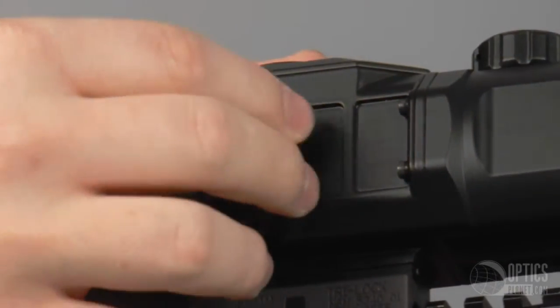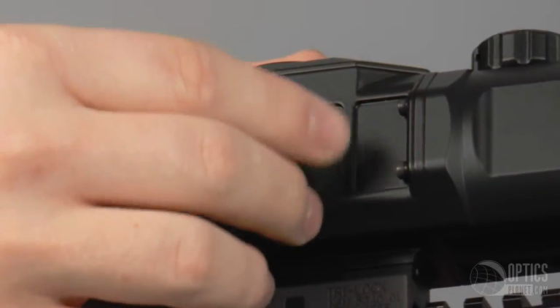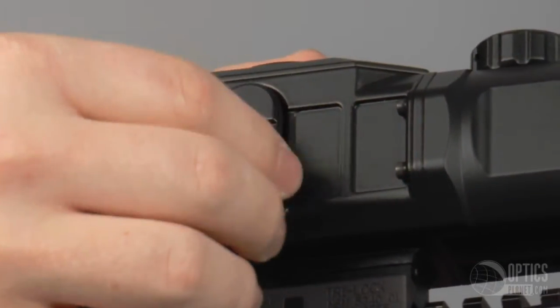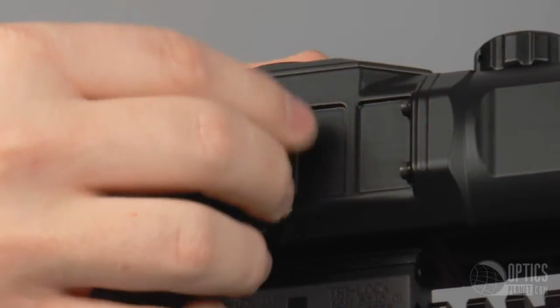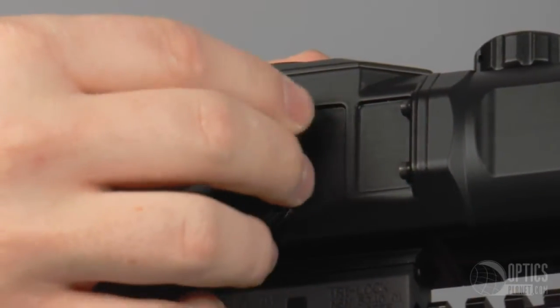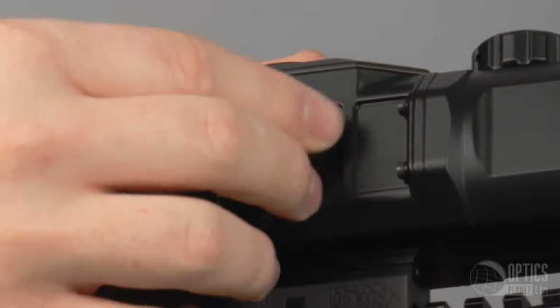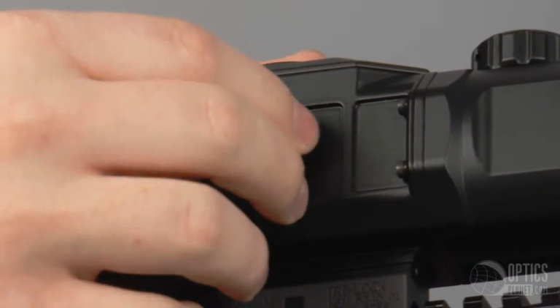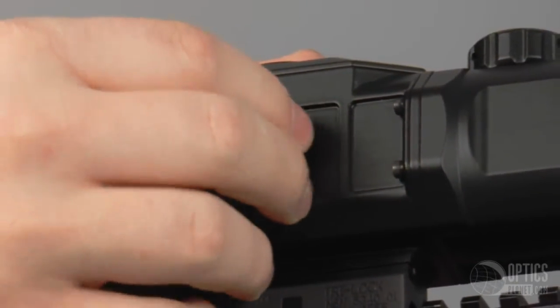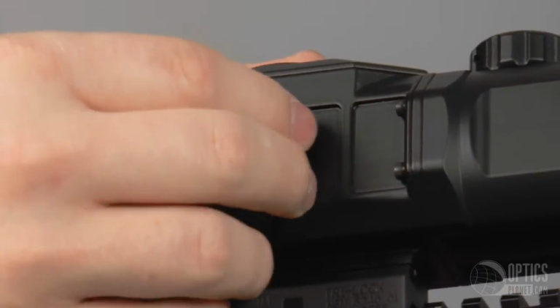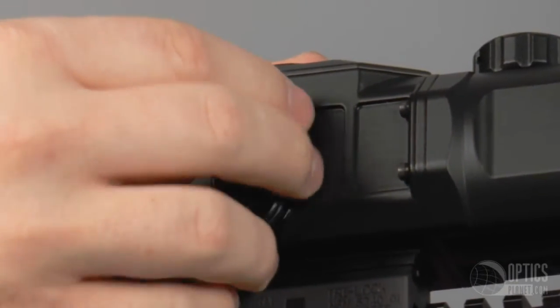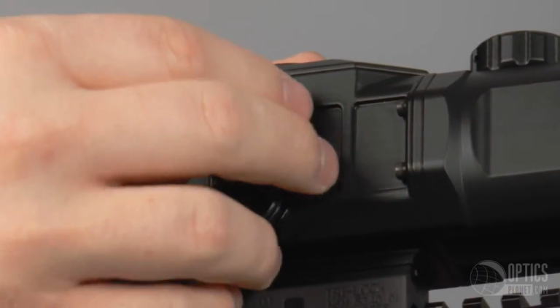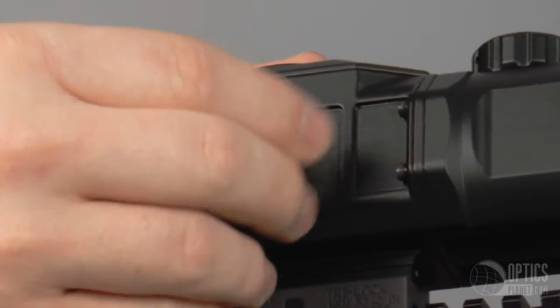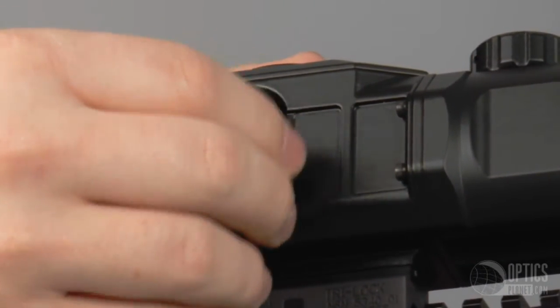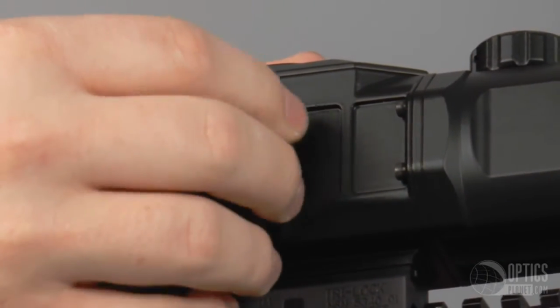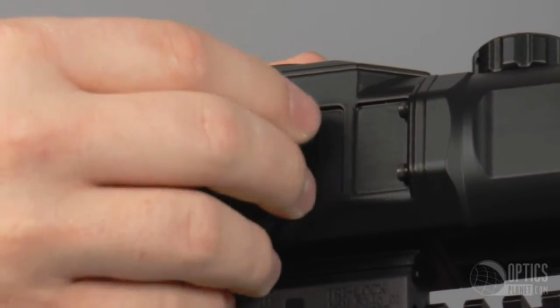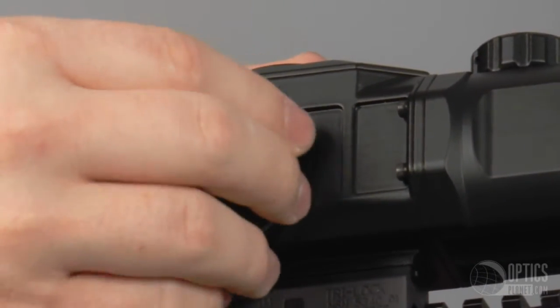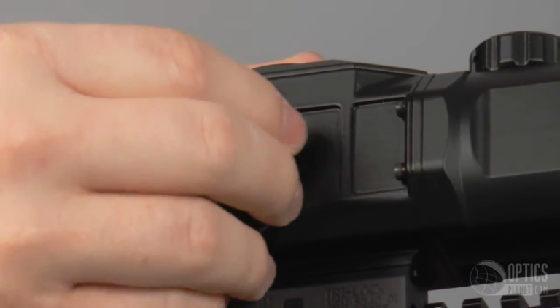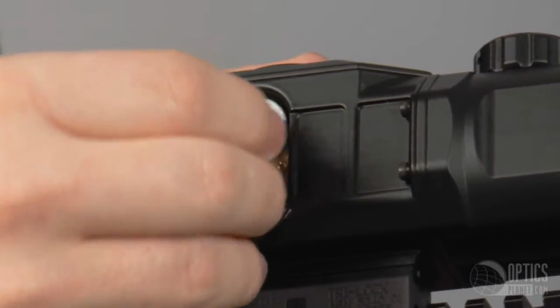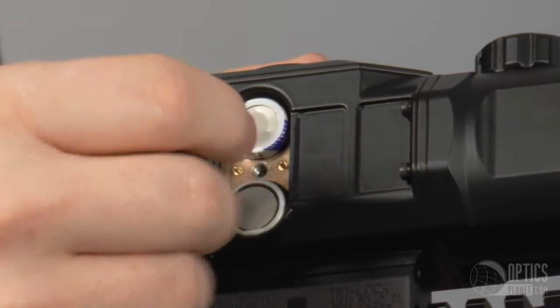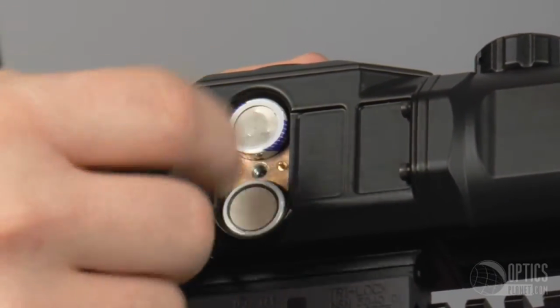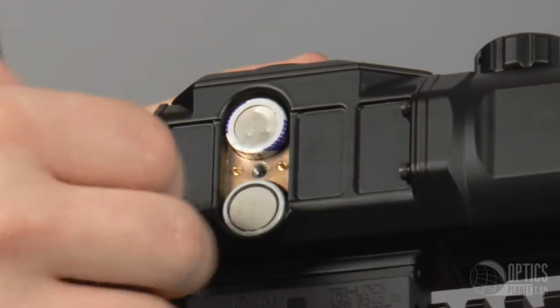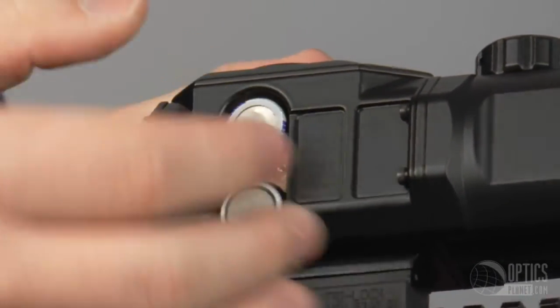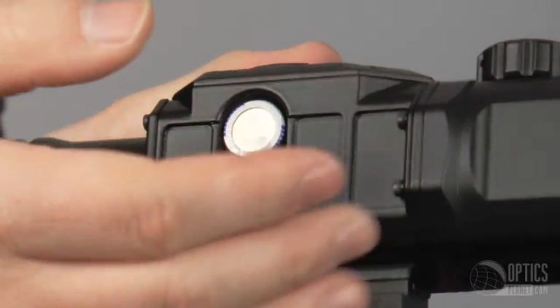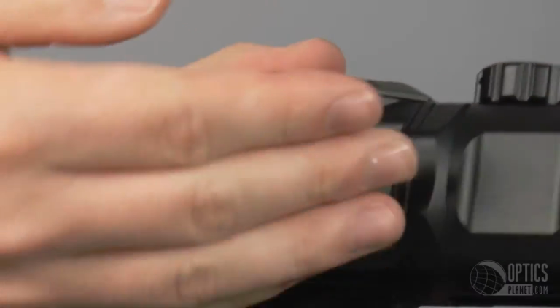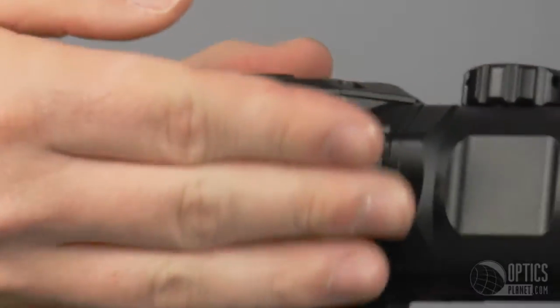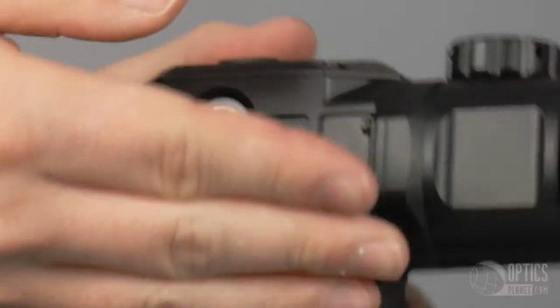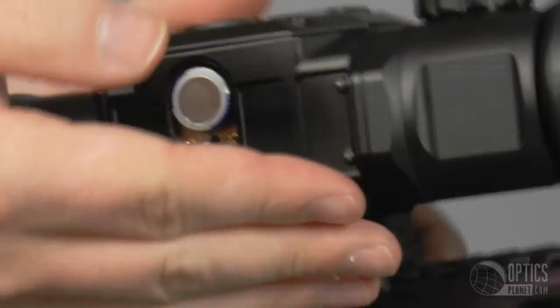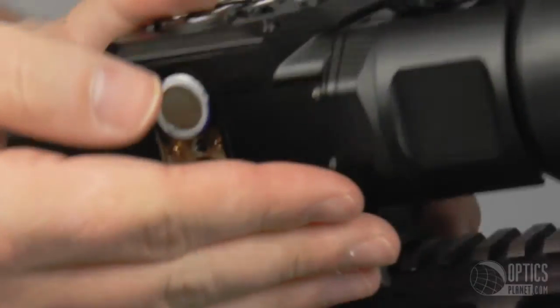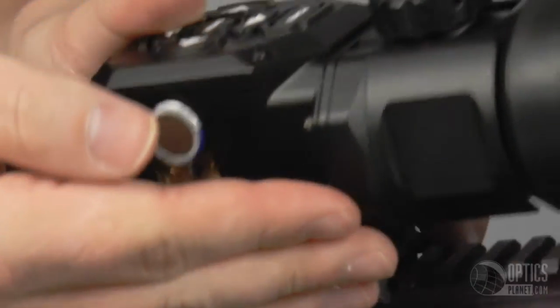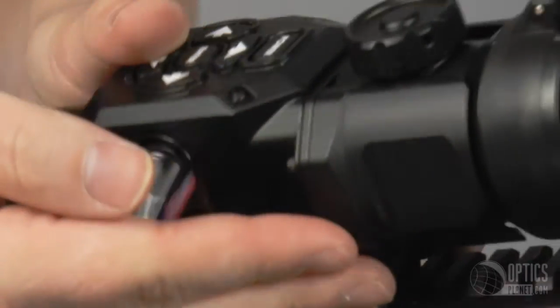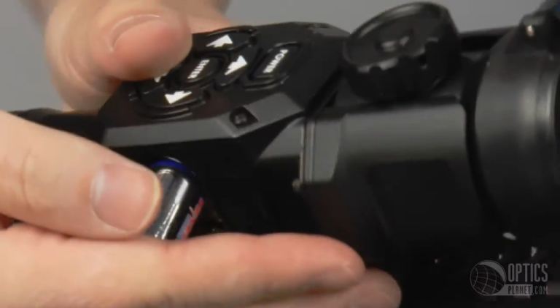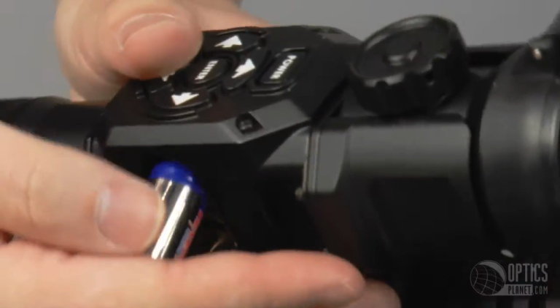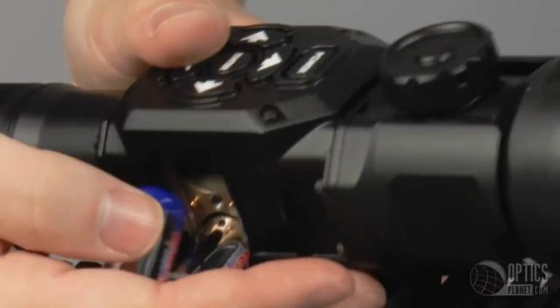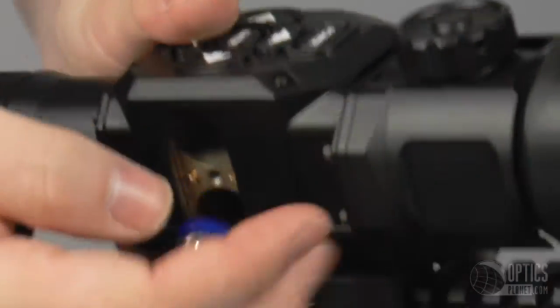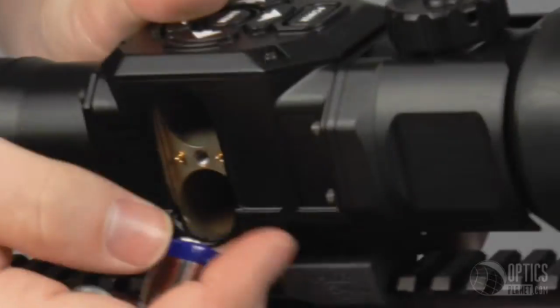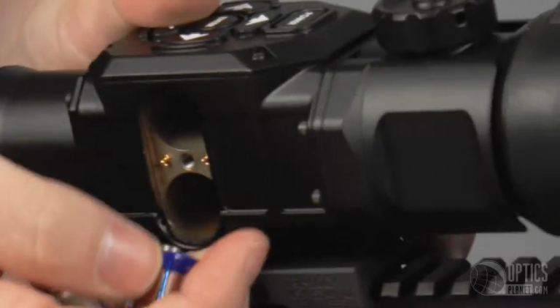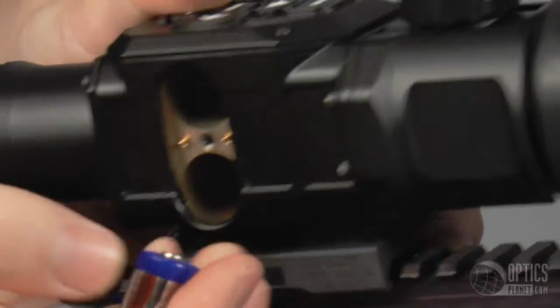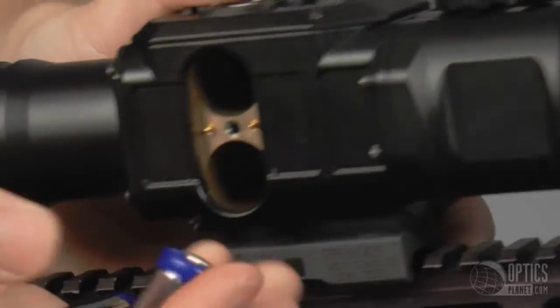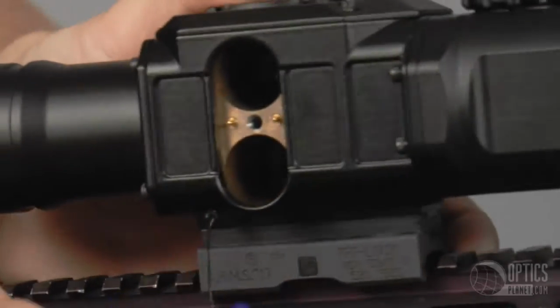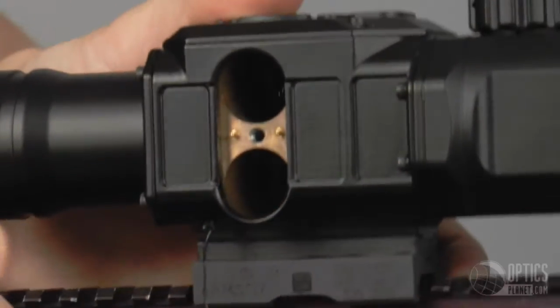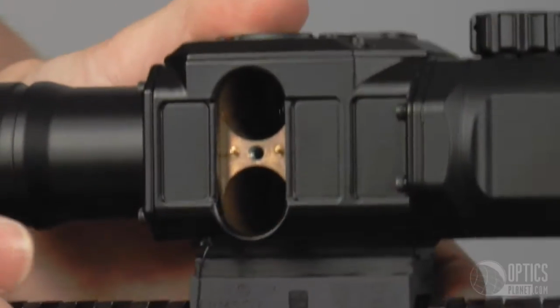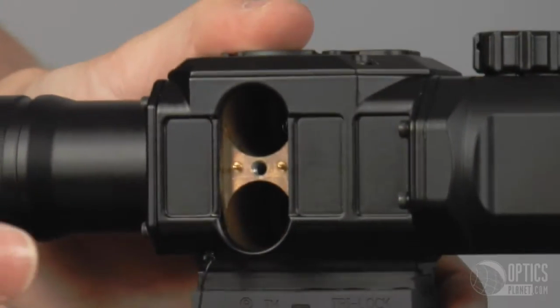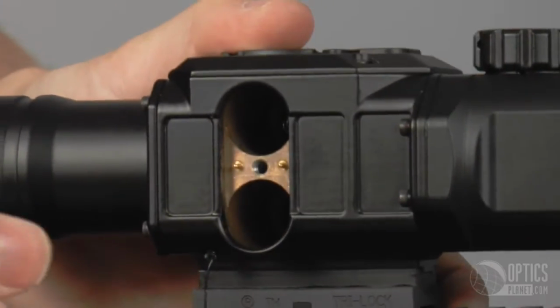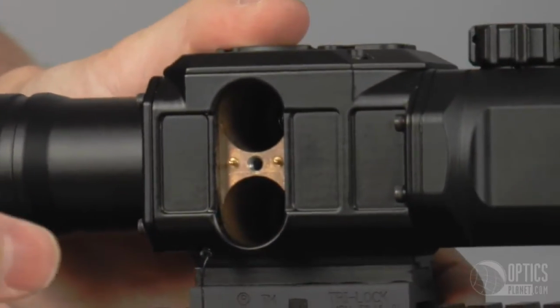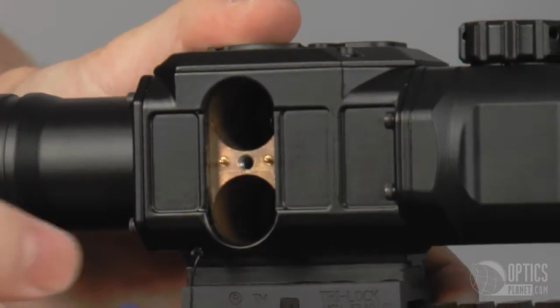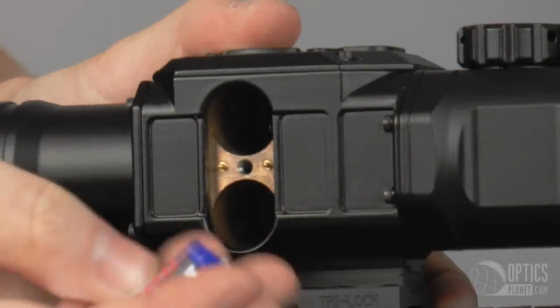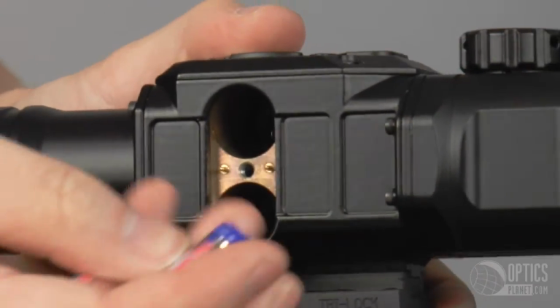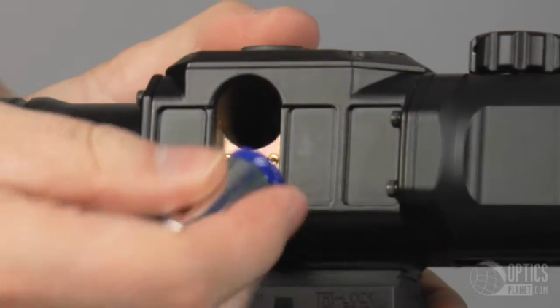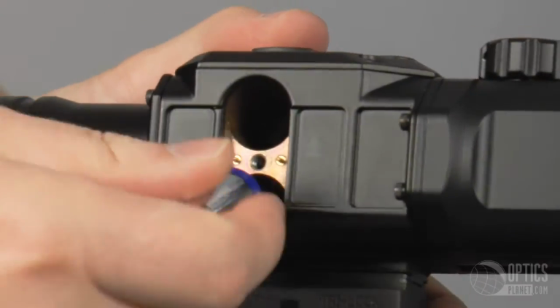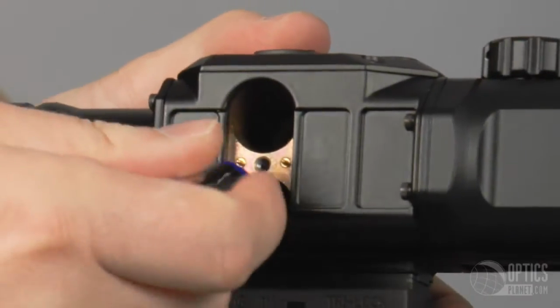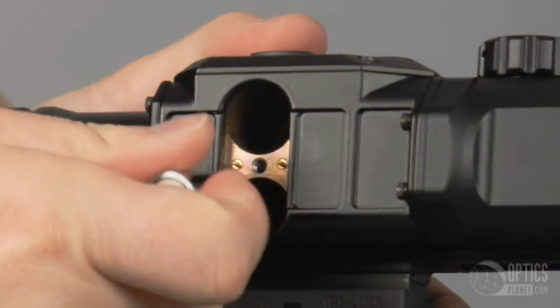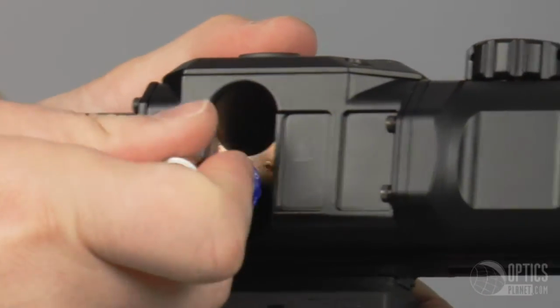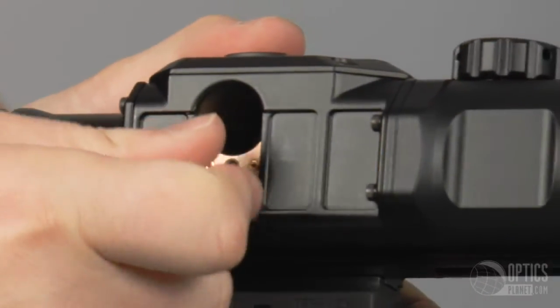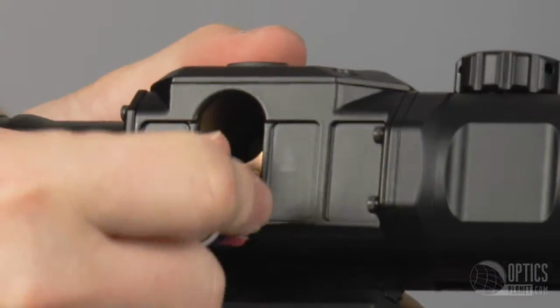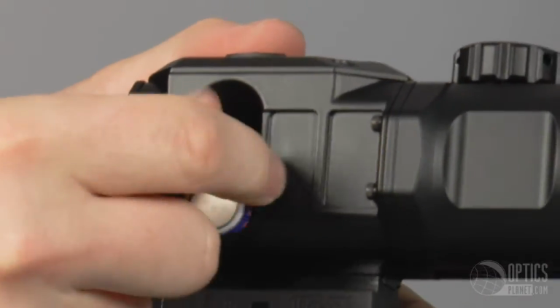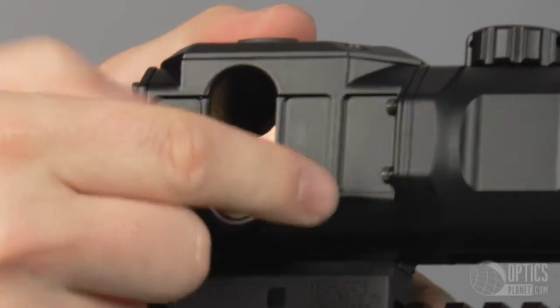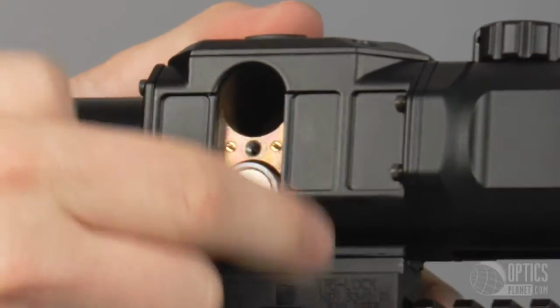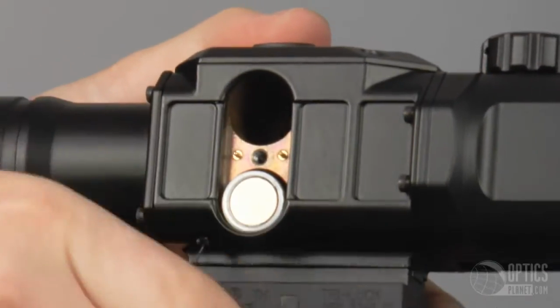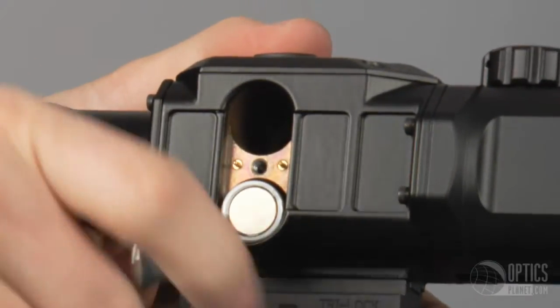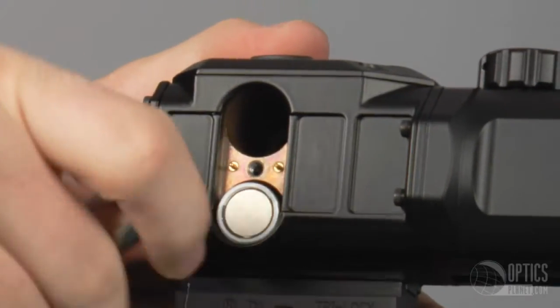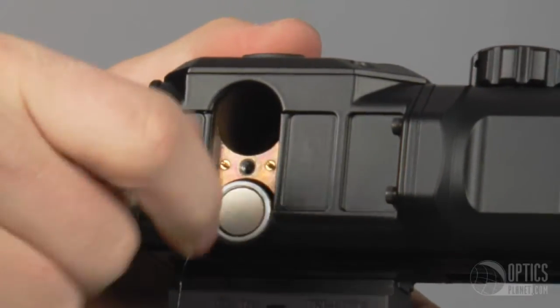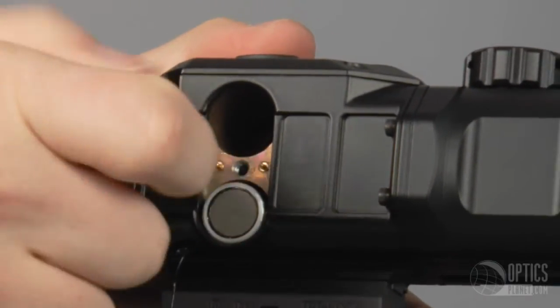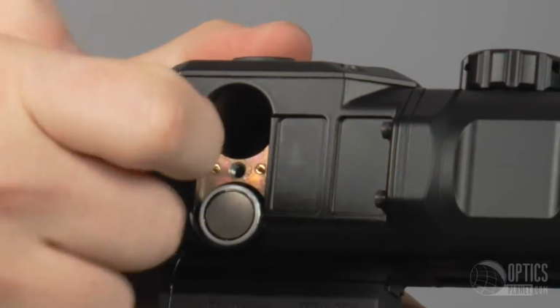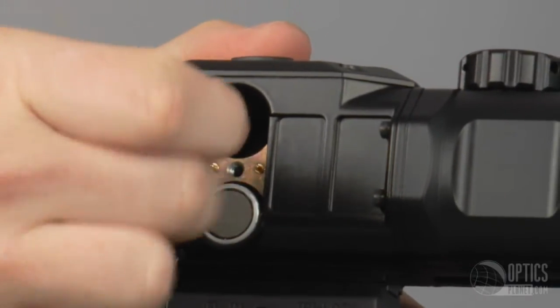We introduced a different battery housing — two batteries instead of the three on the Thor — and it still gives you four-plus hours of operational time.